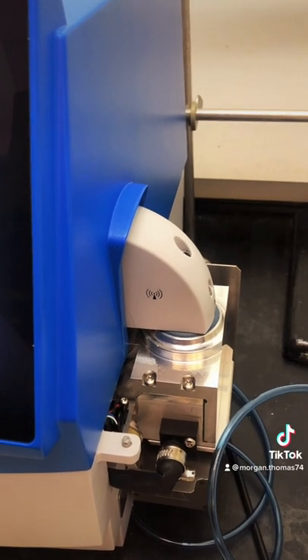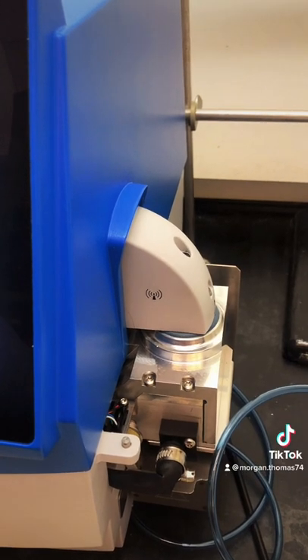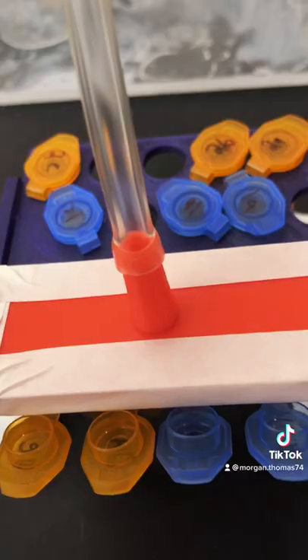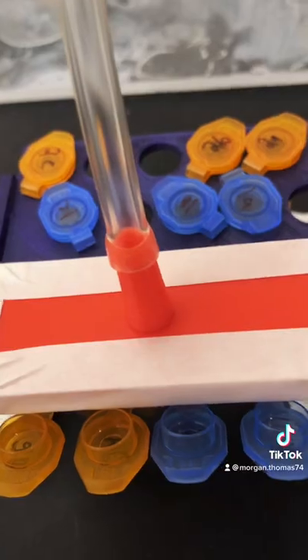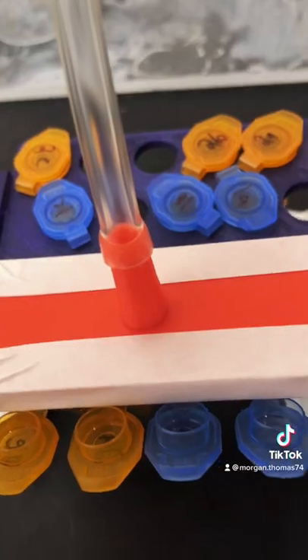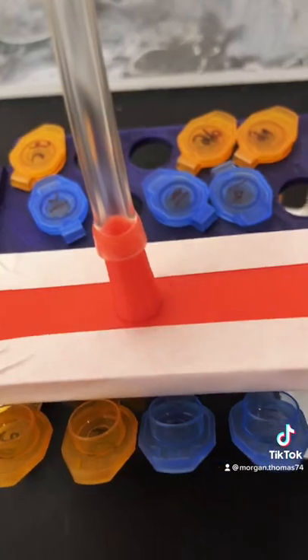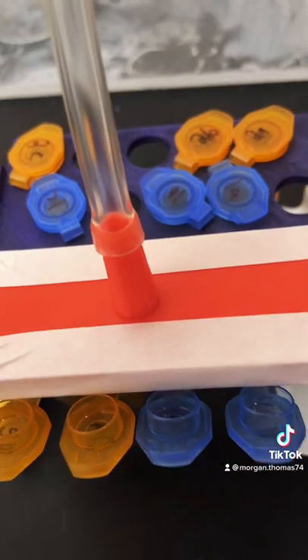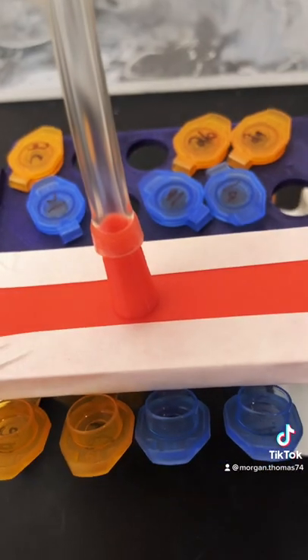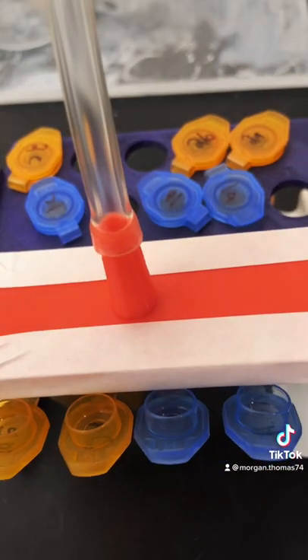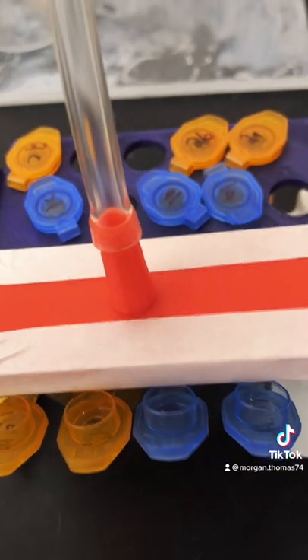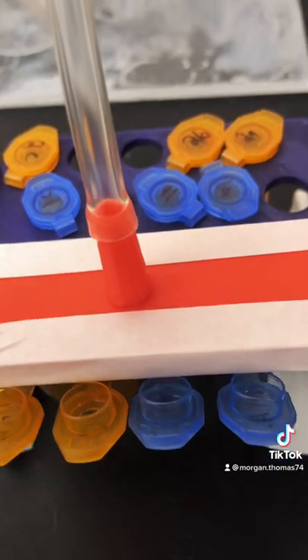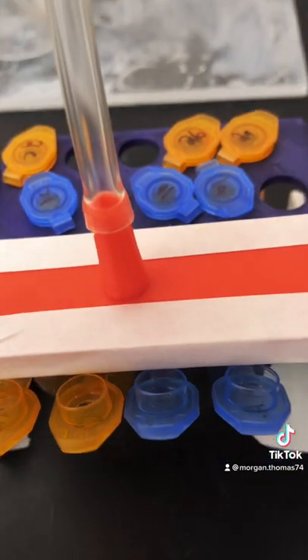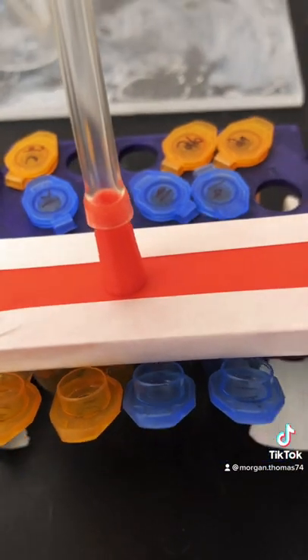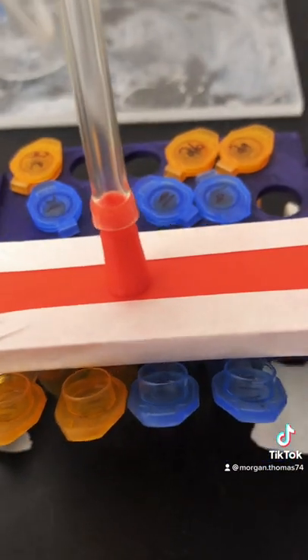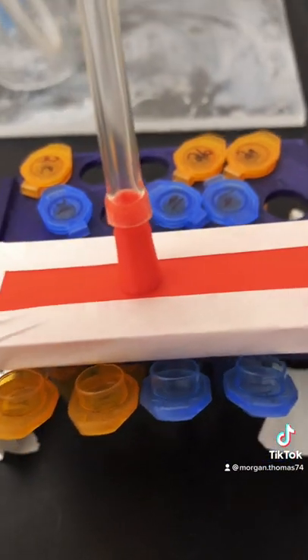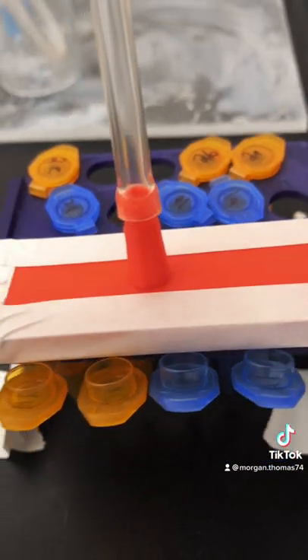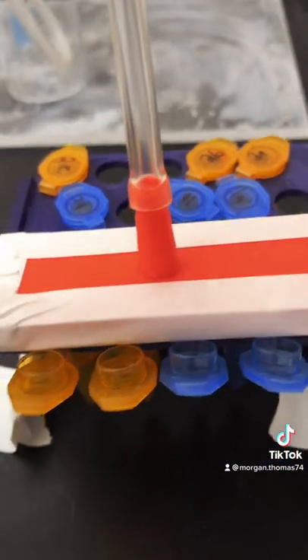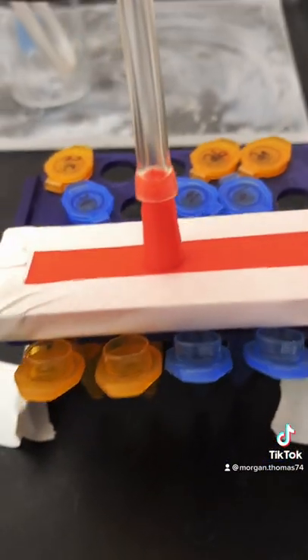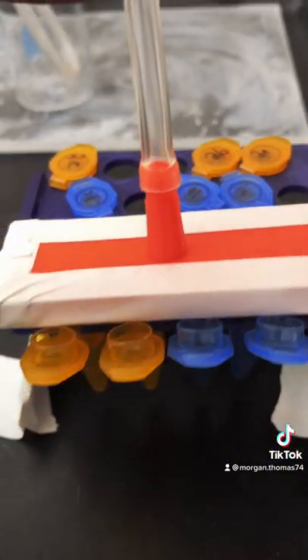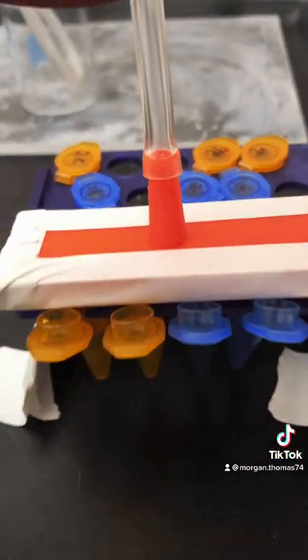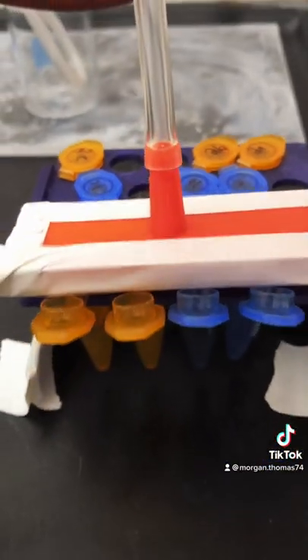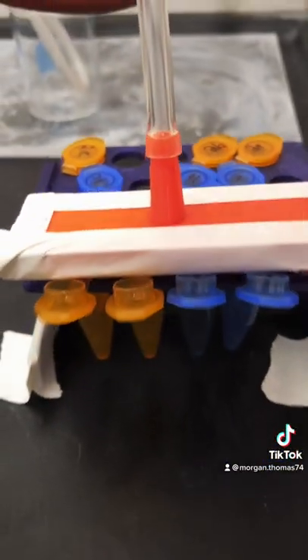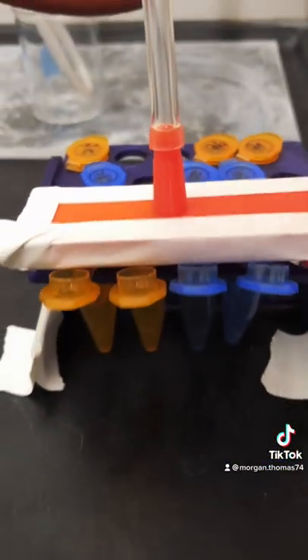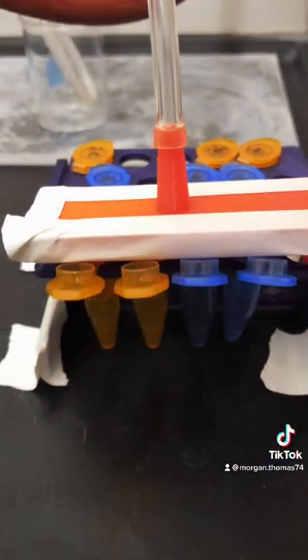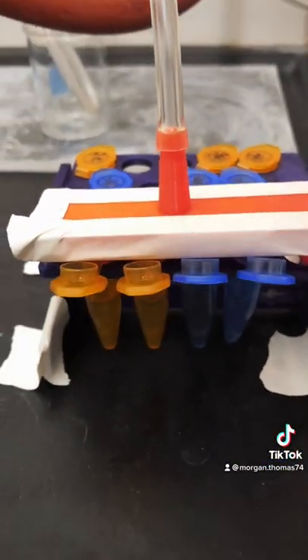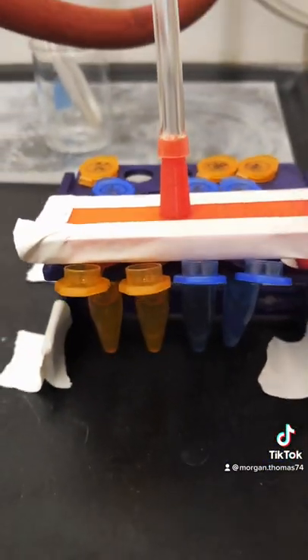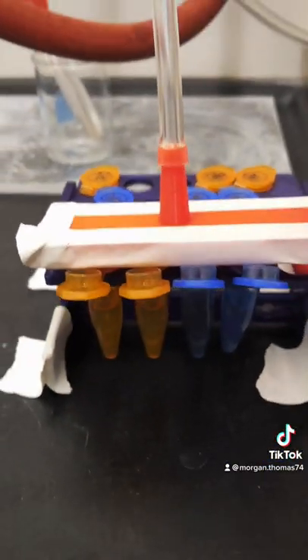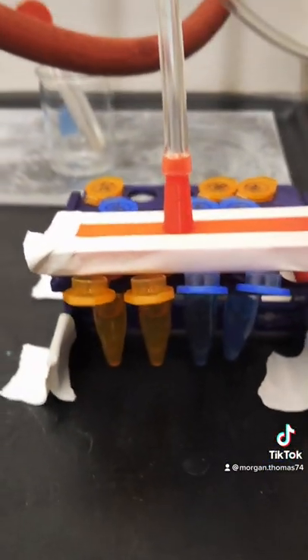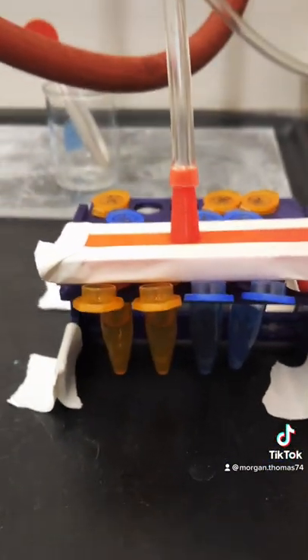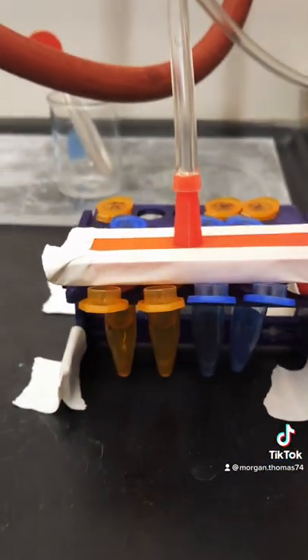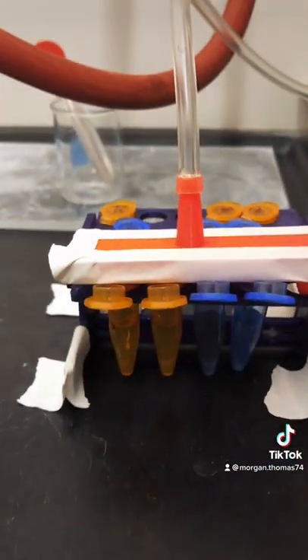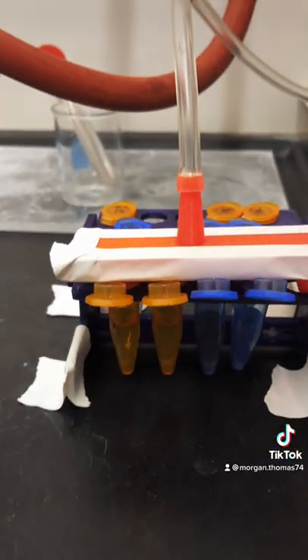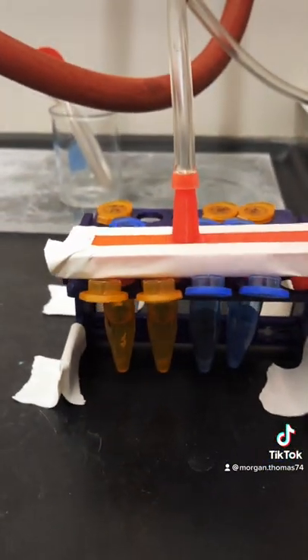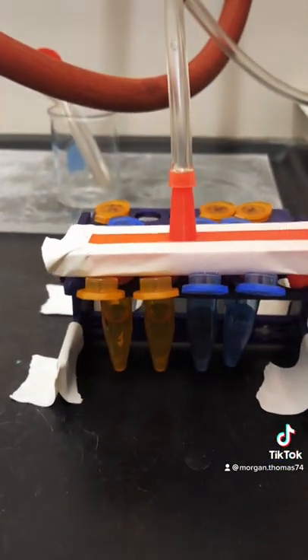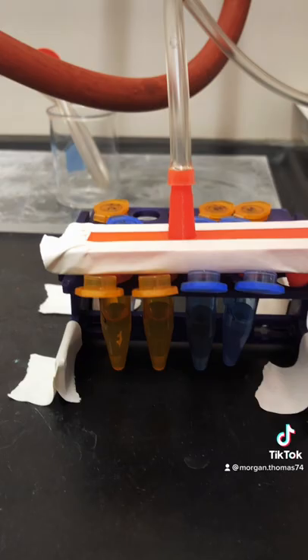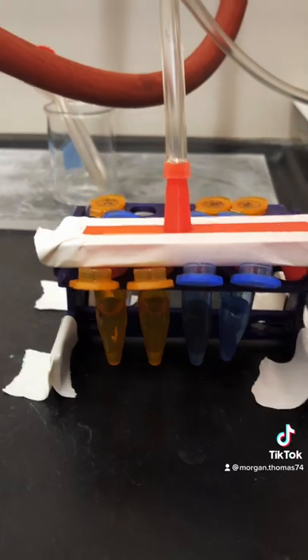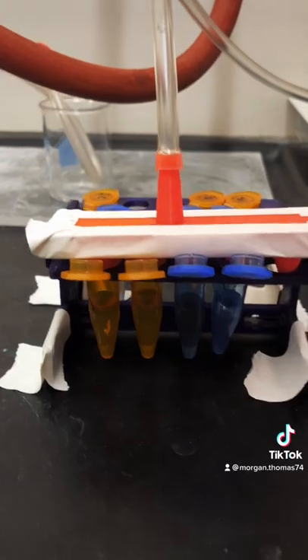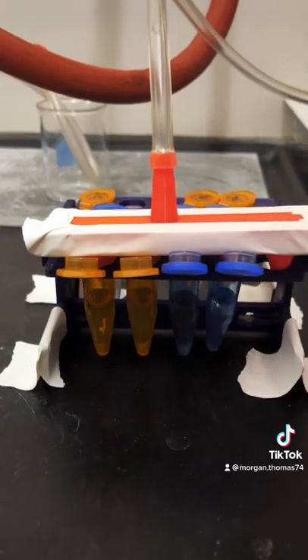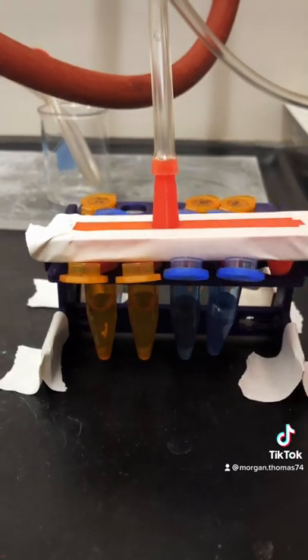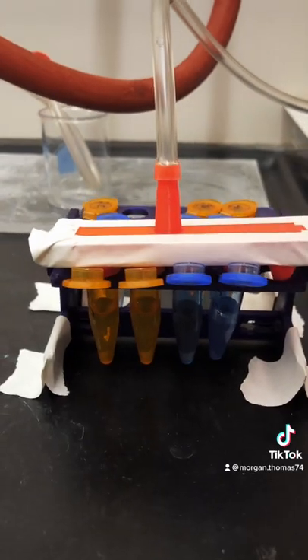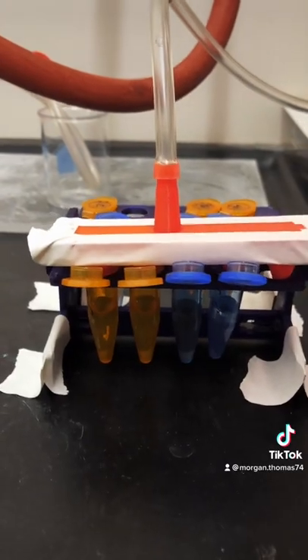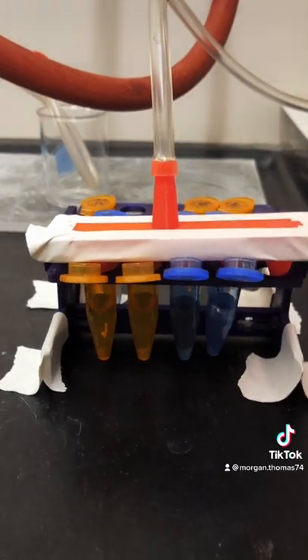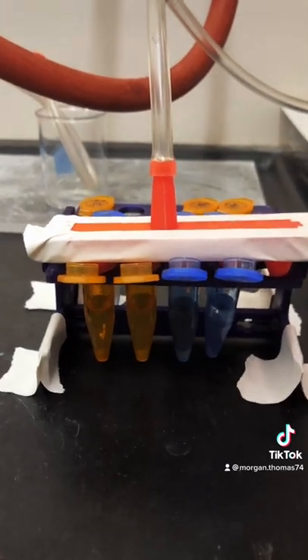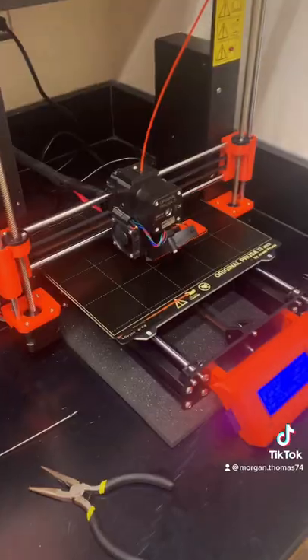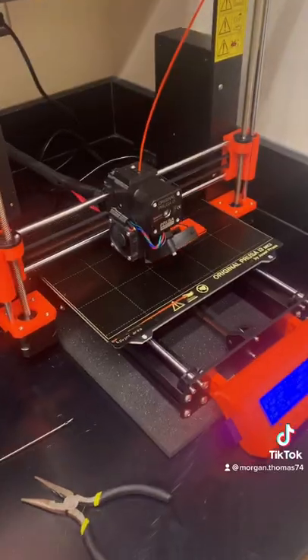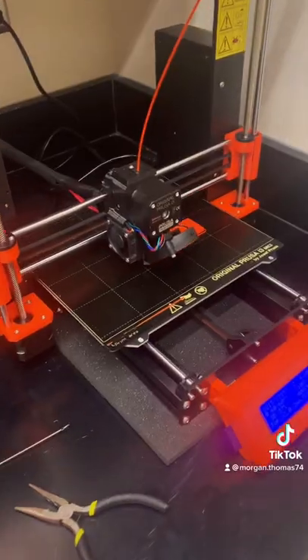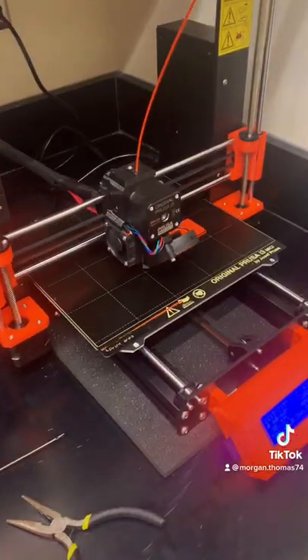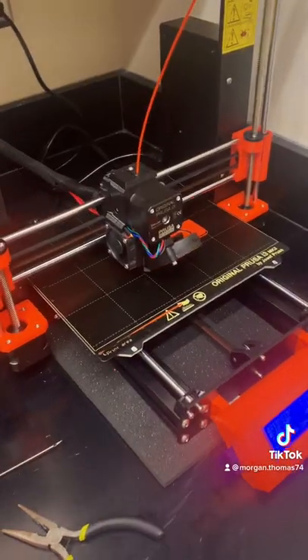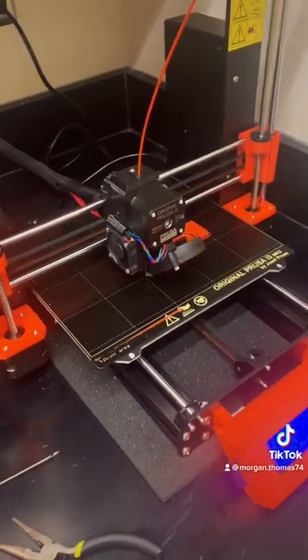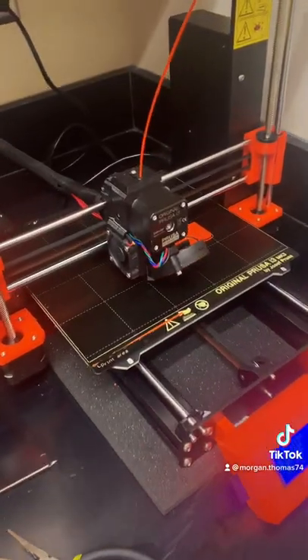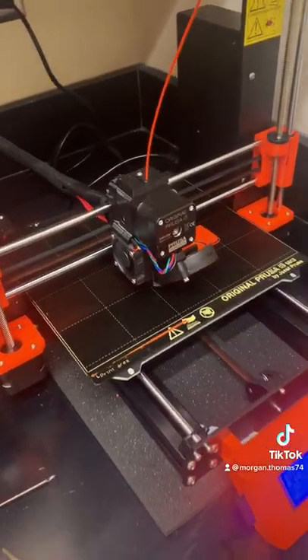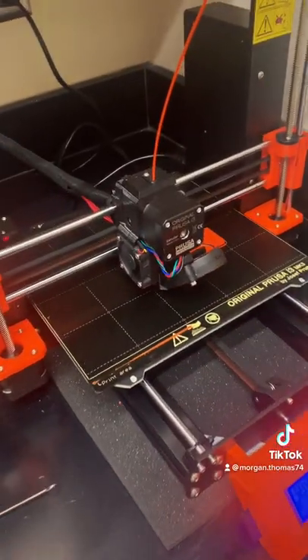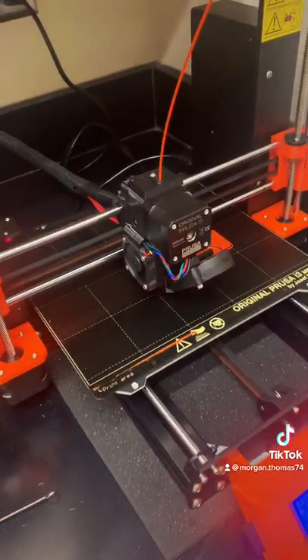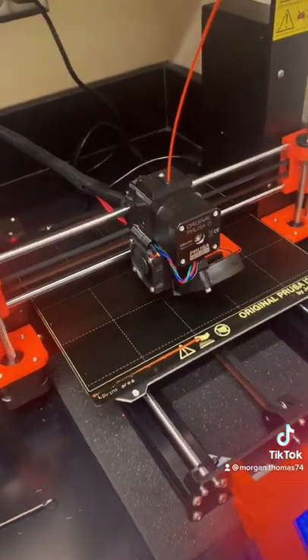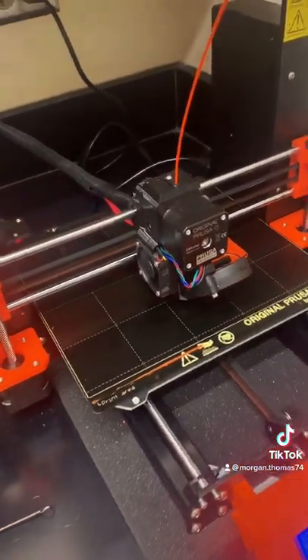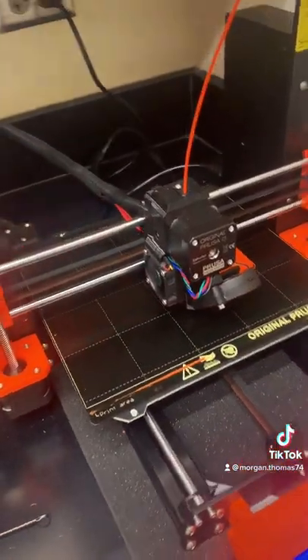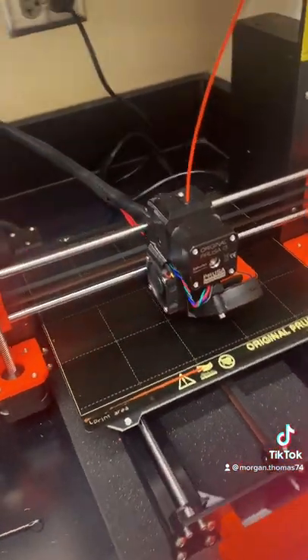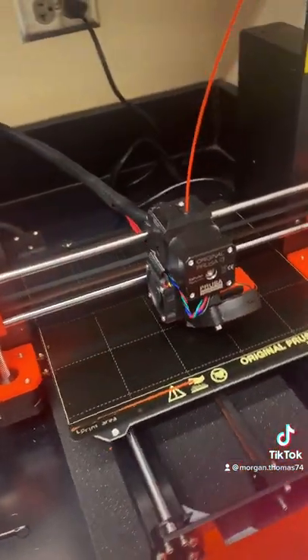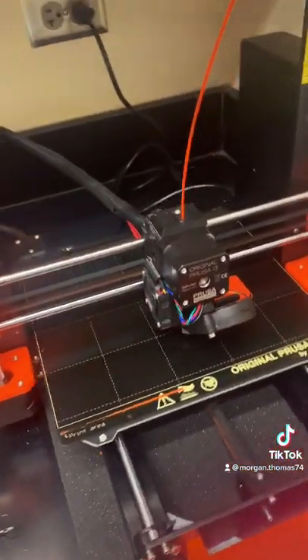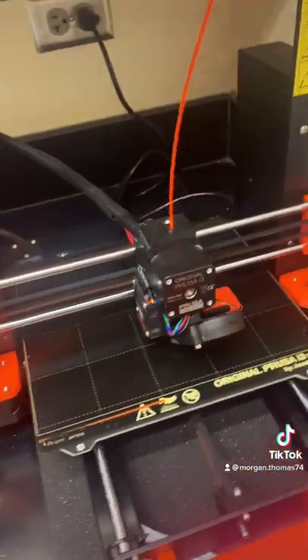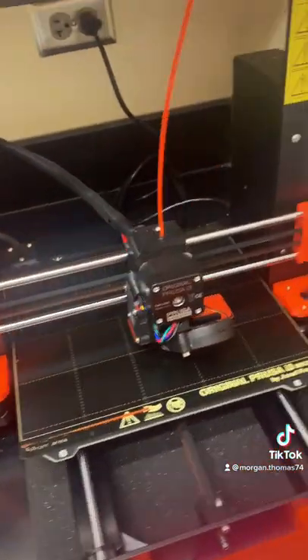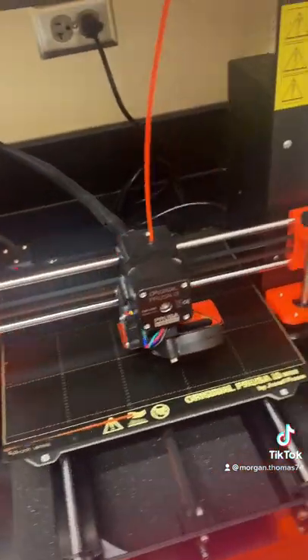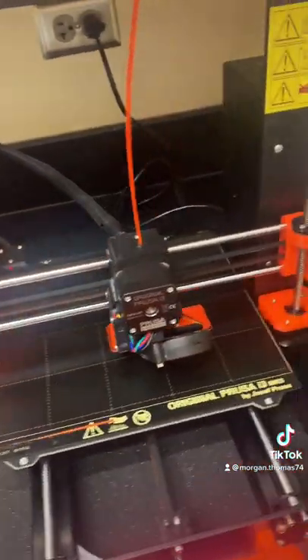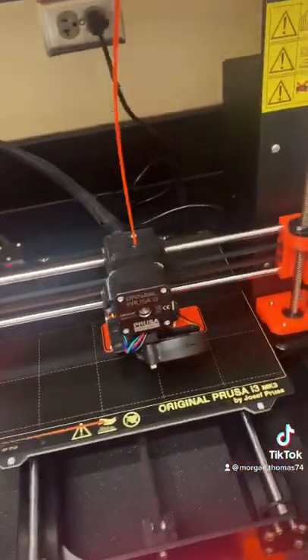The samples we digested are then dried under nitrogen. We dried them using an attachment that we designed and 3D printed ourselves.